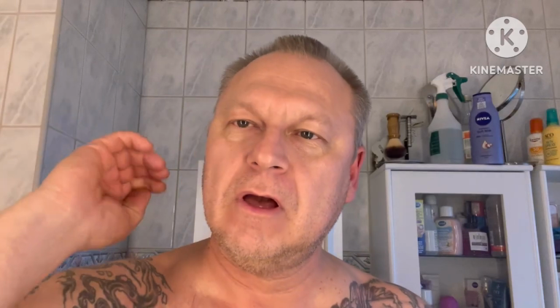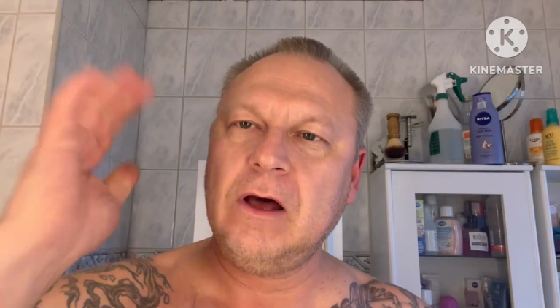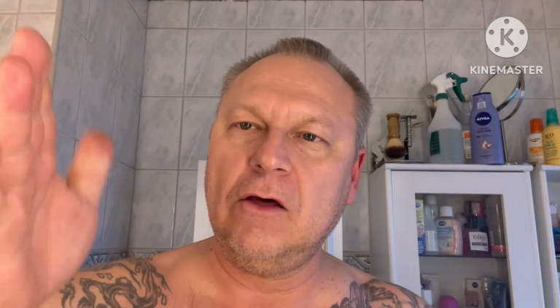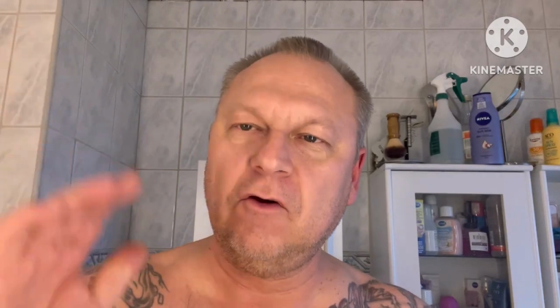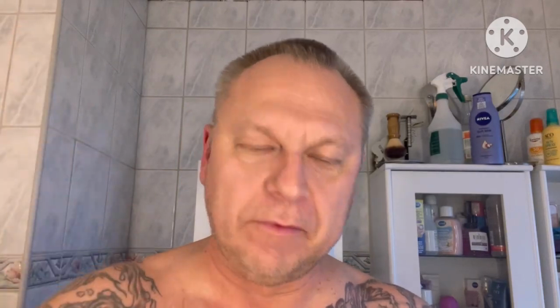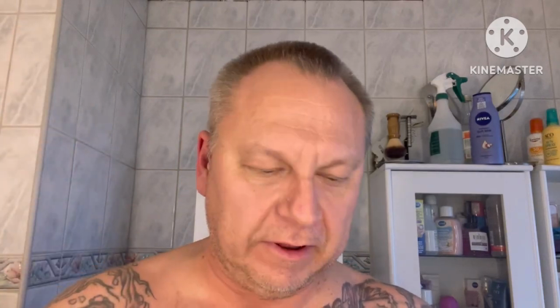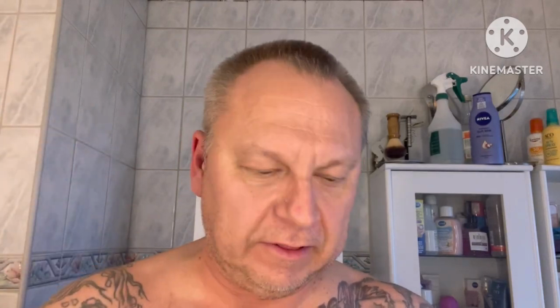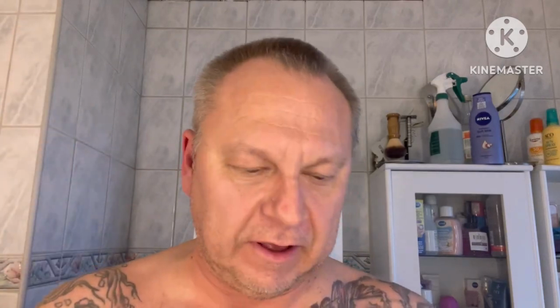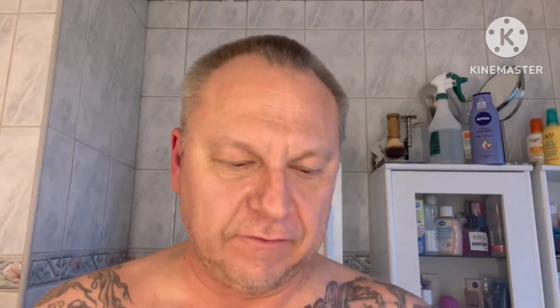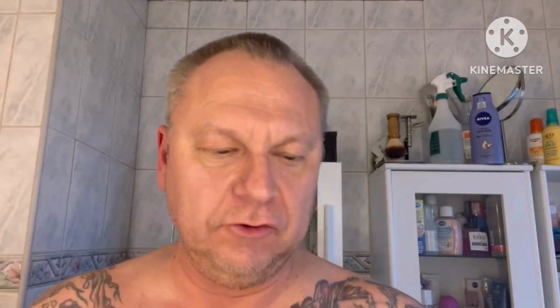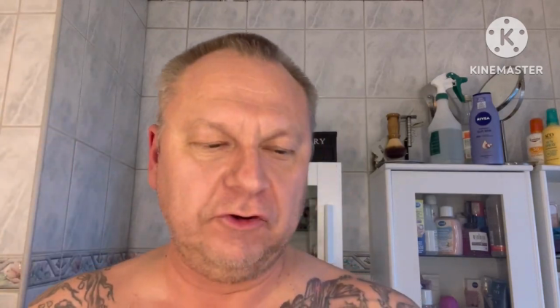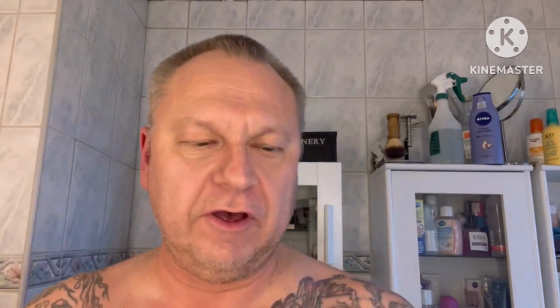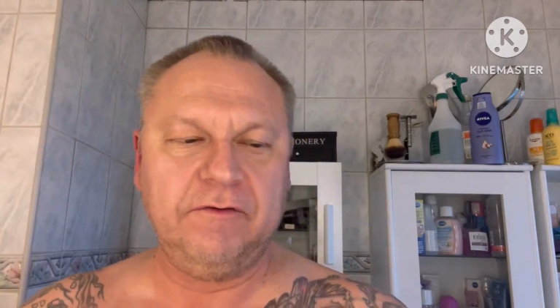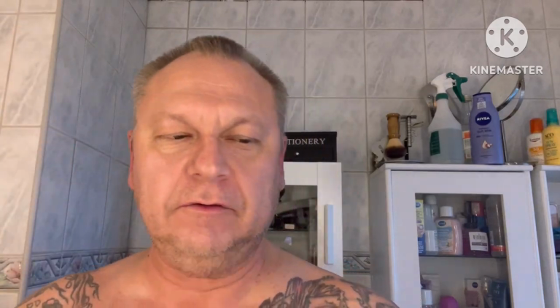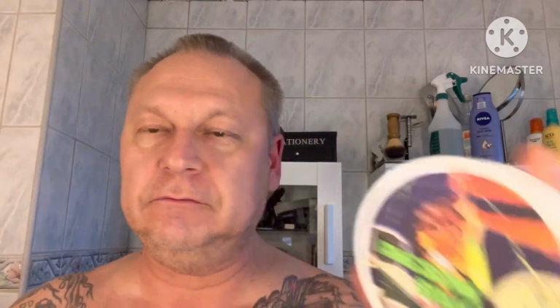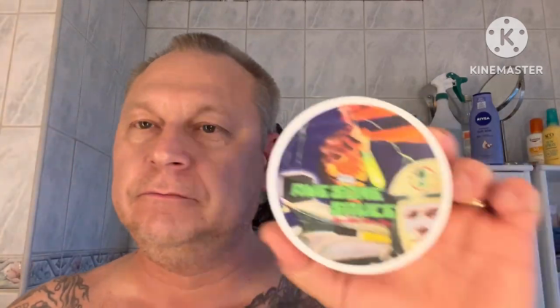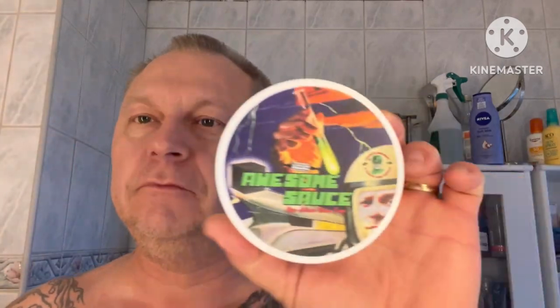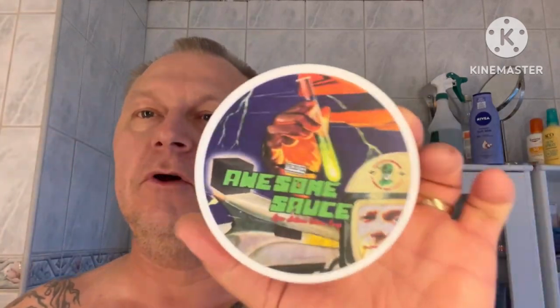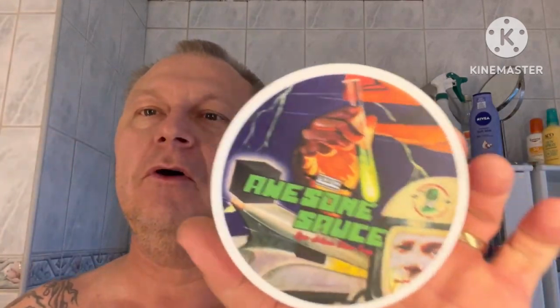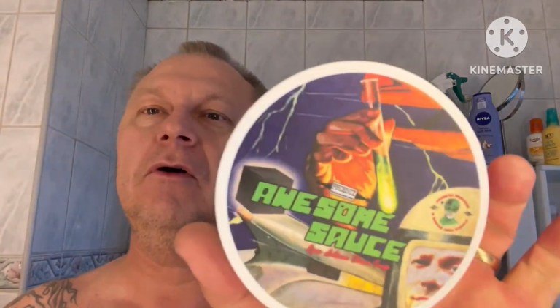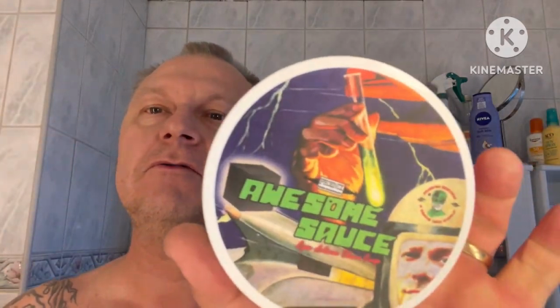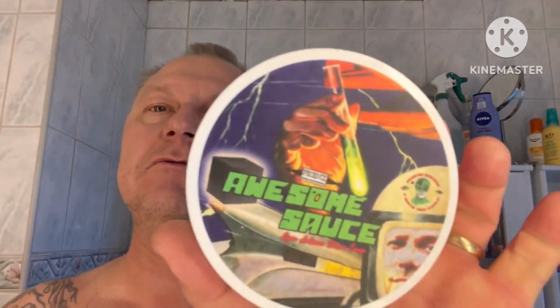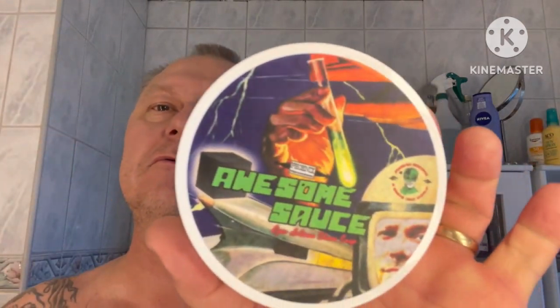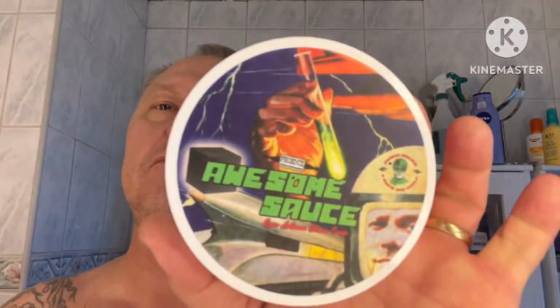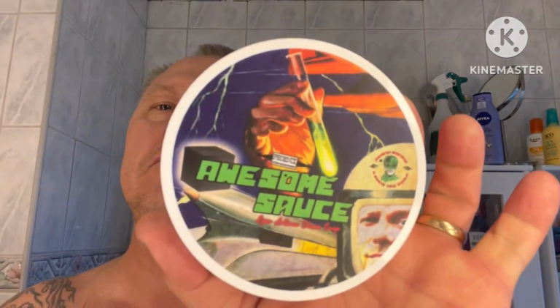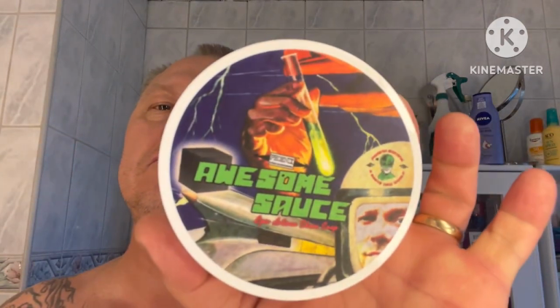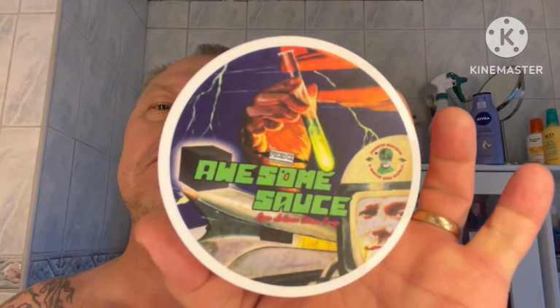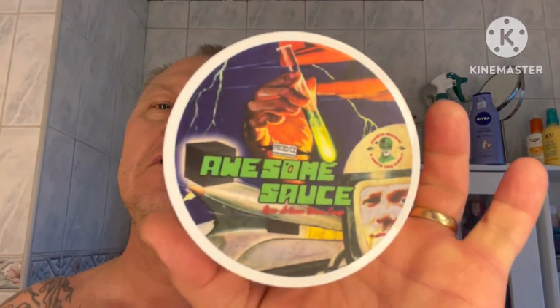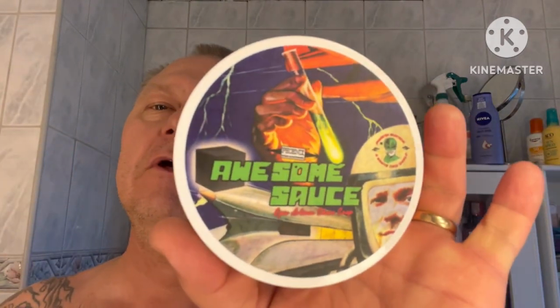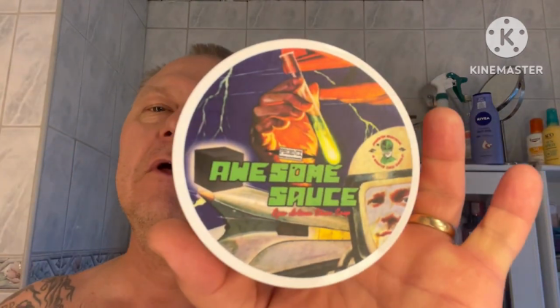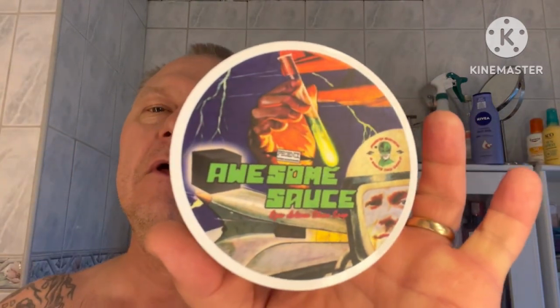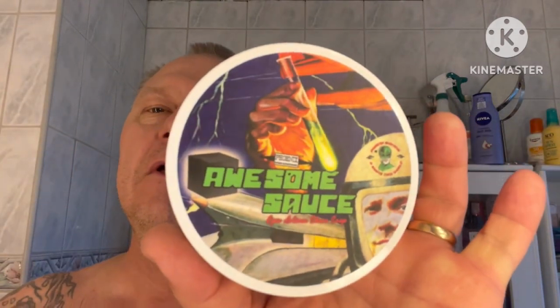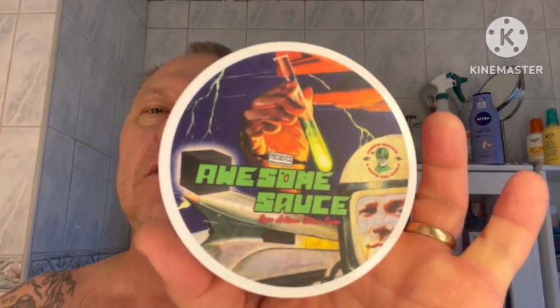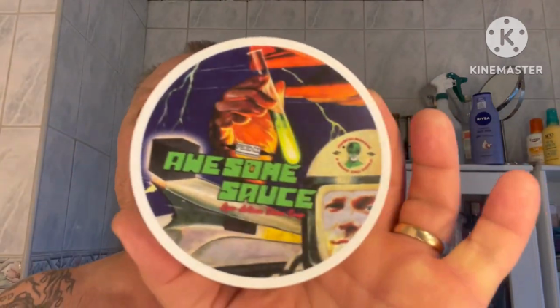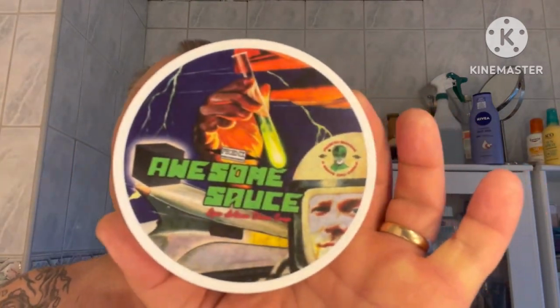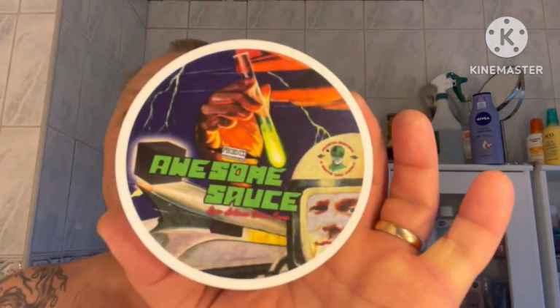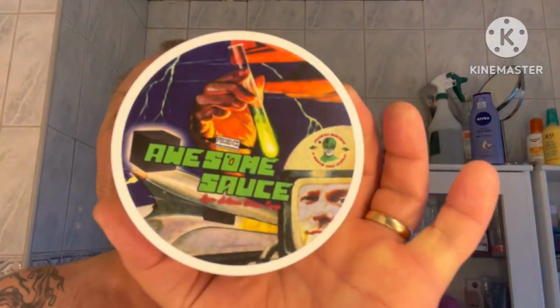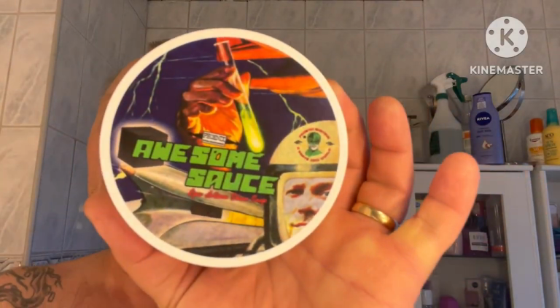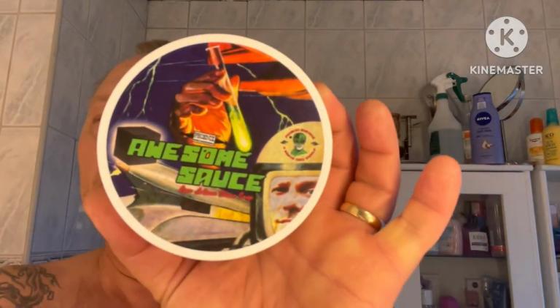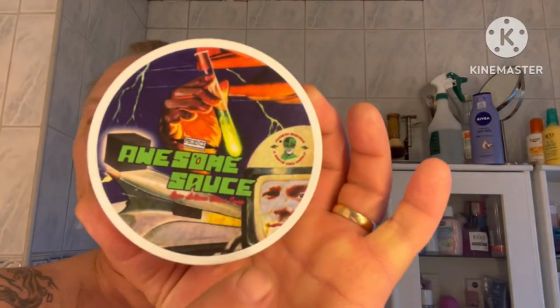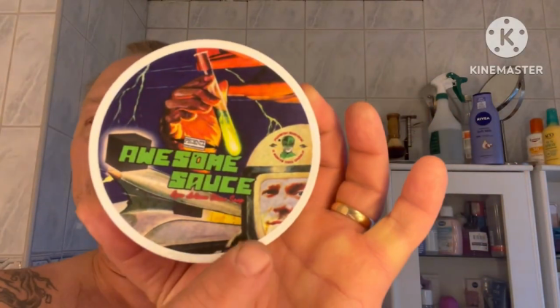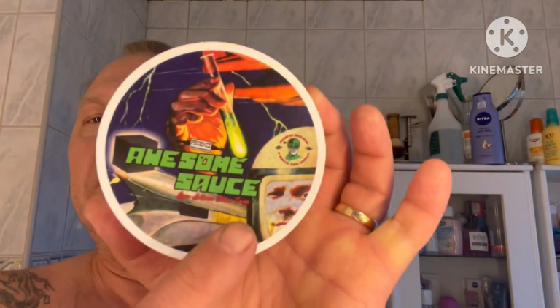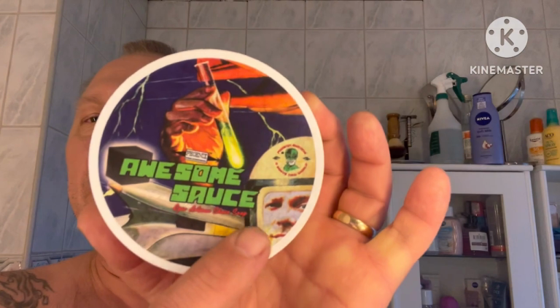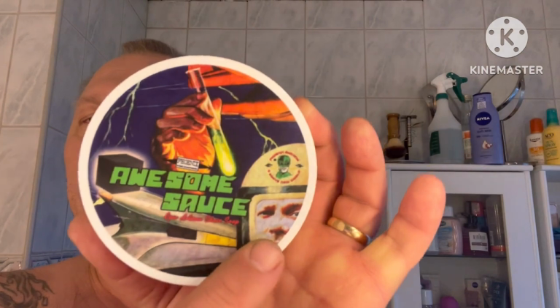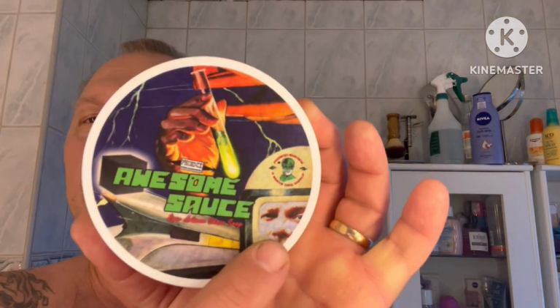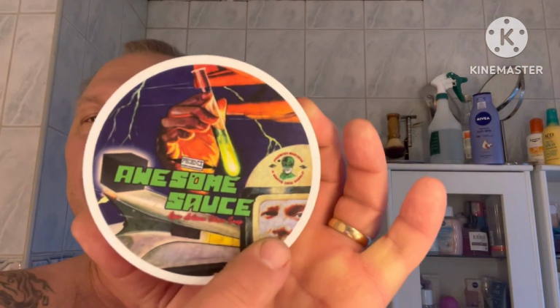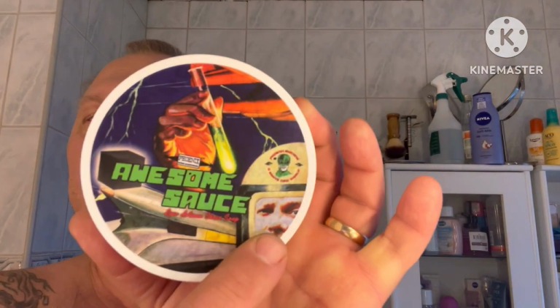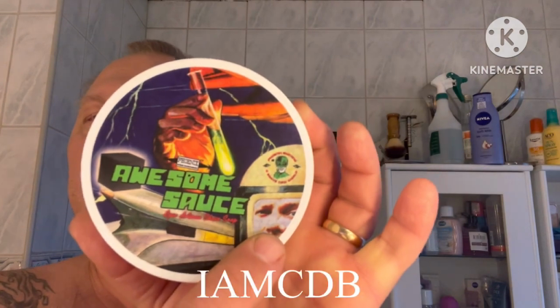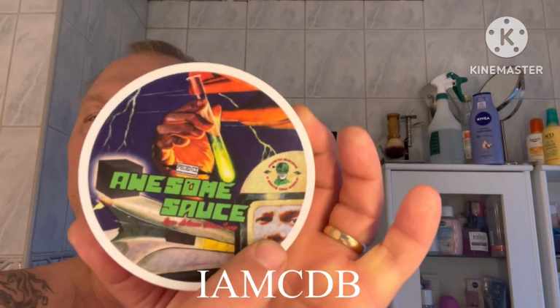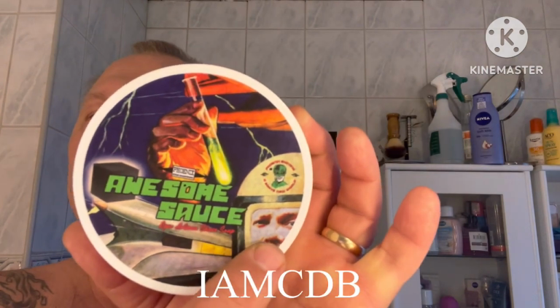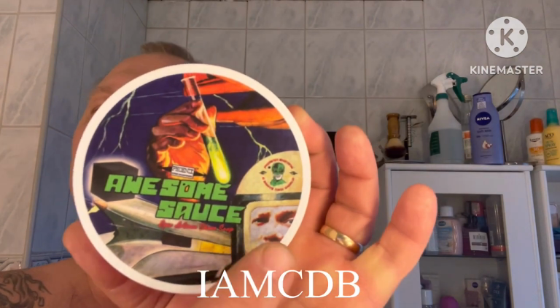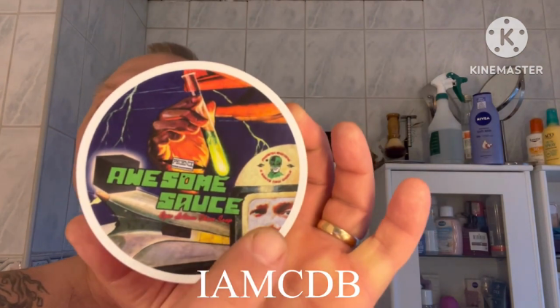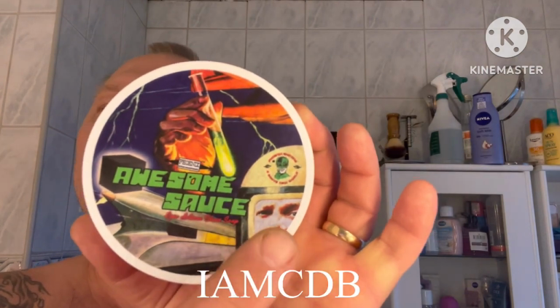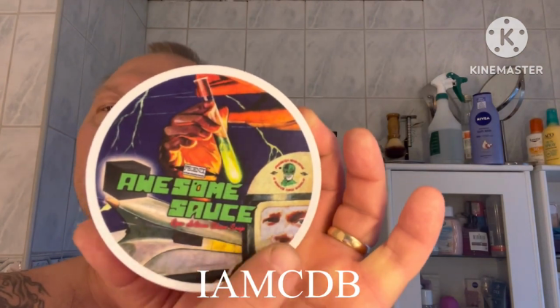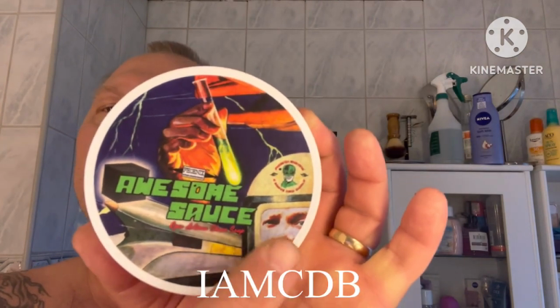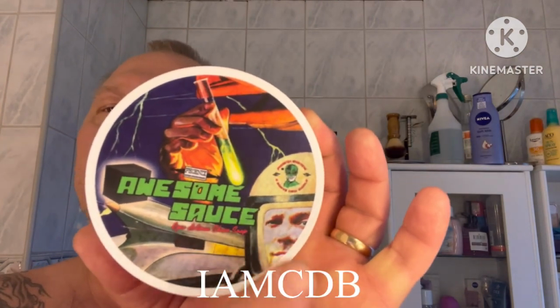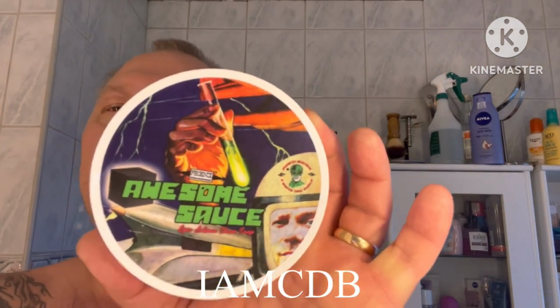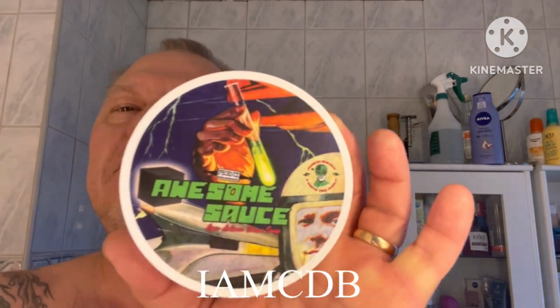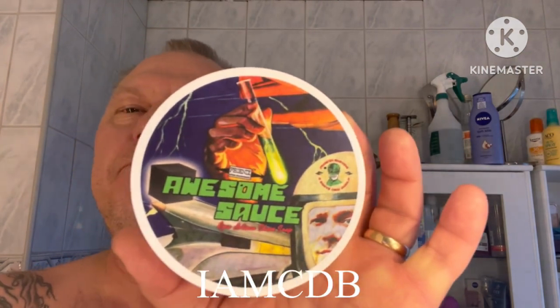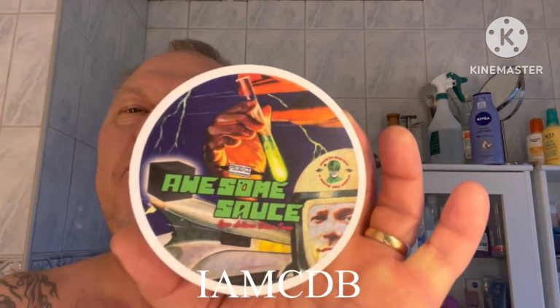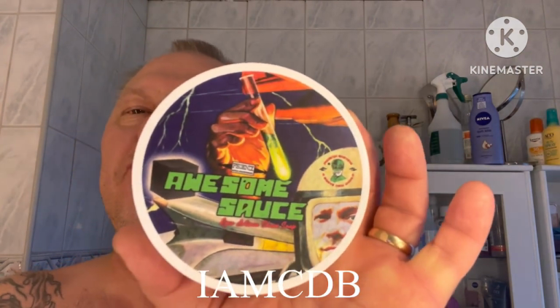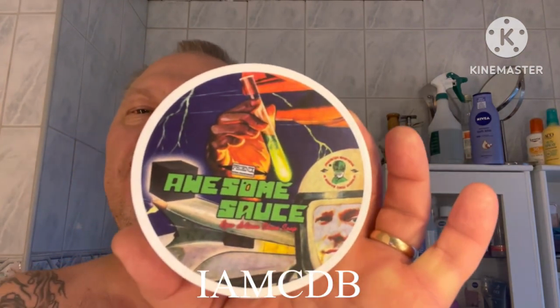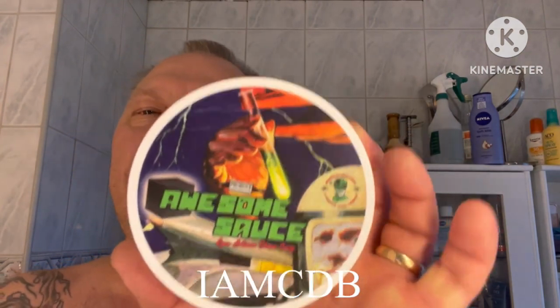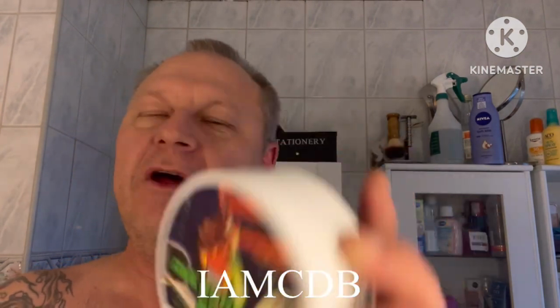Hello everybody, time for the shave. Awesome Sauce with IMCDB in the picture there.